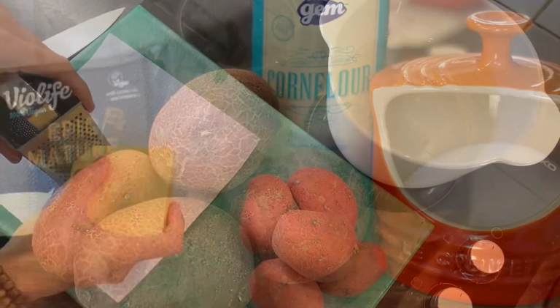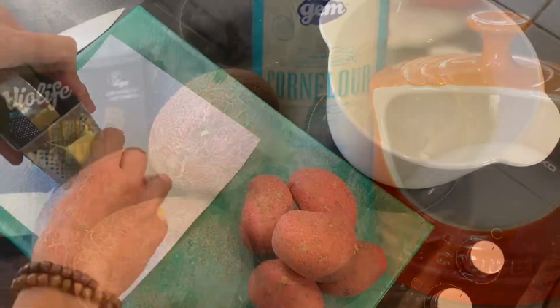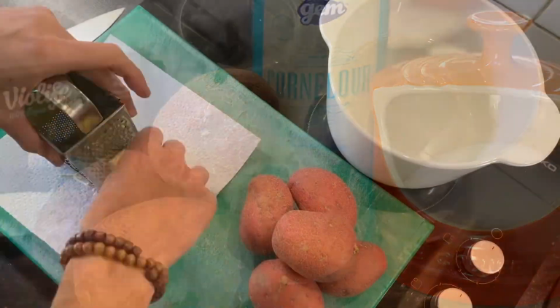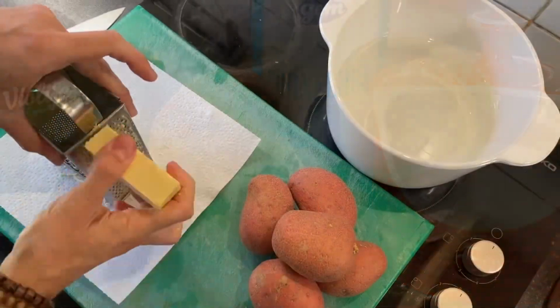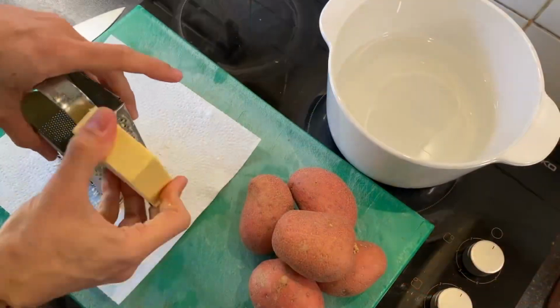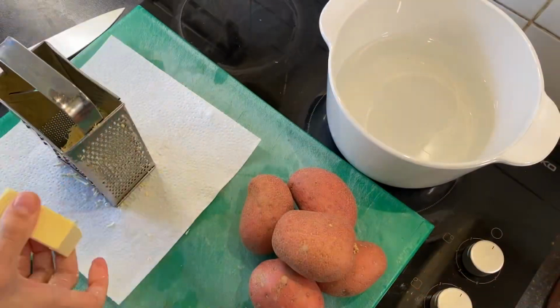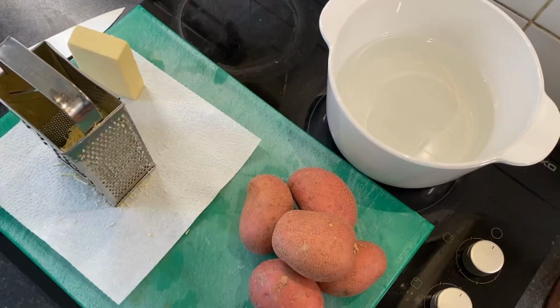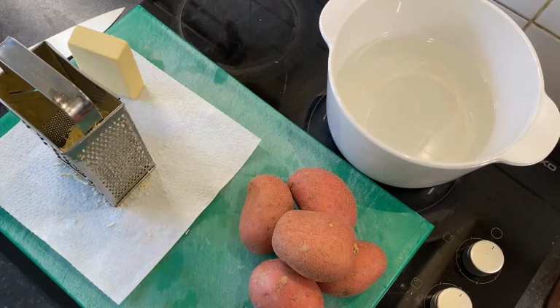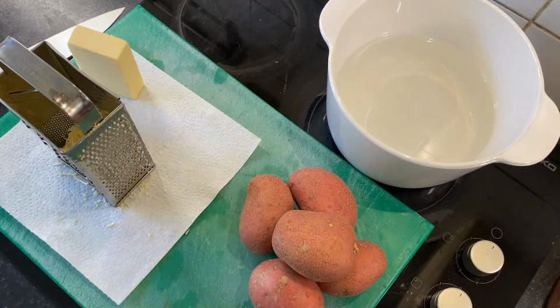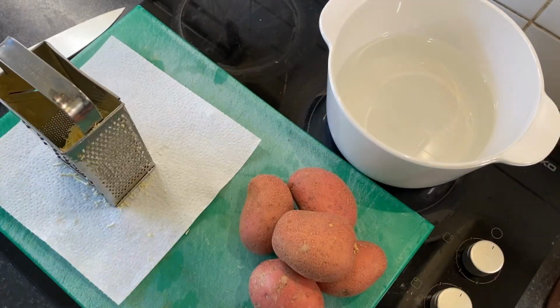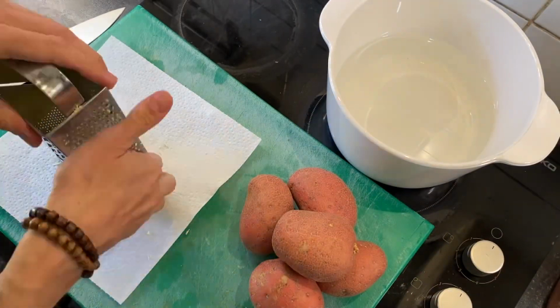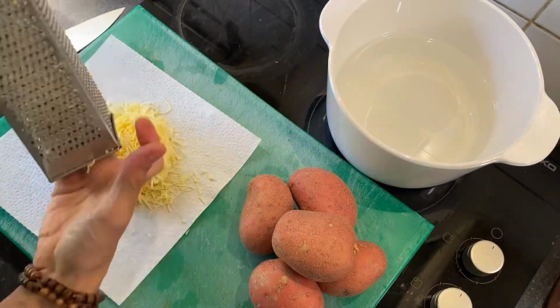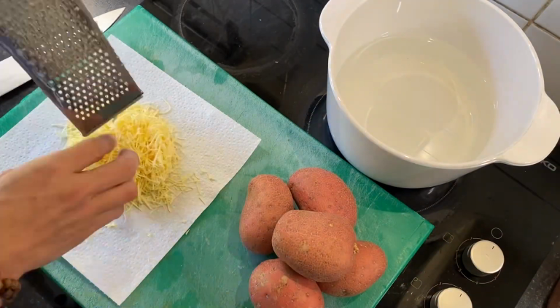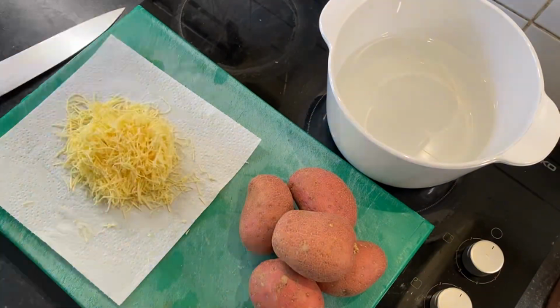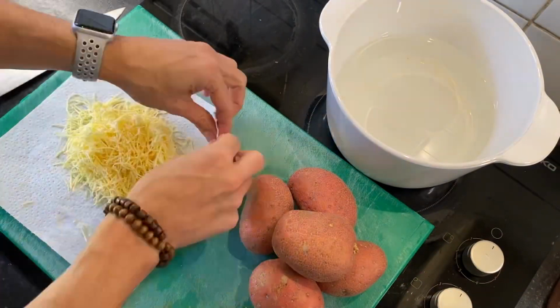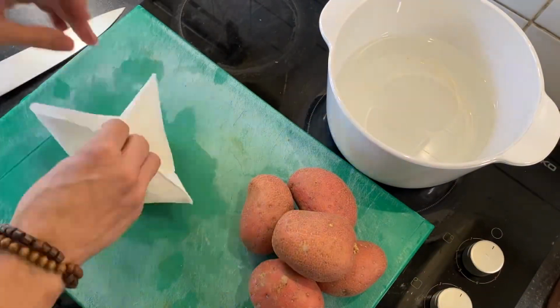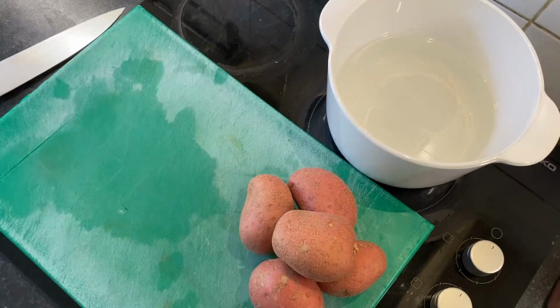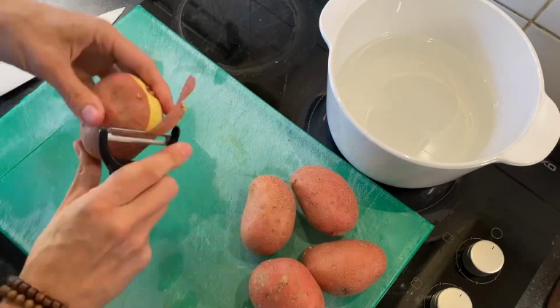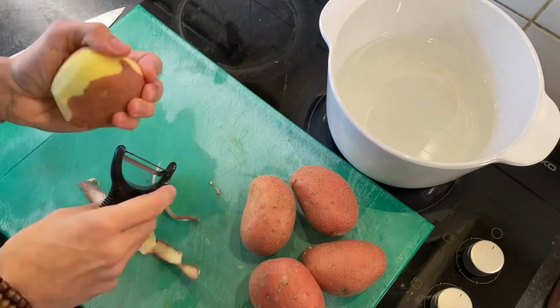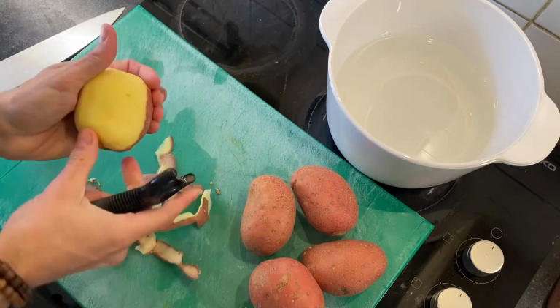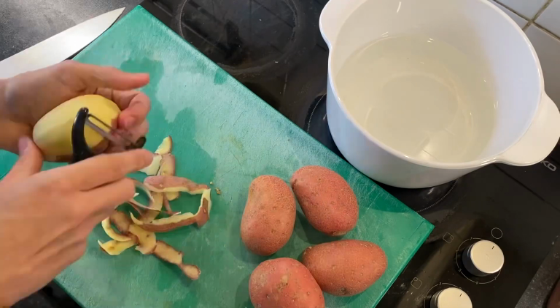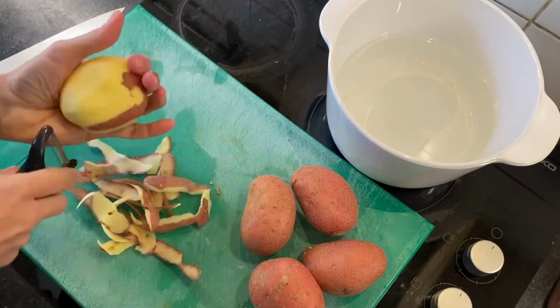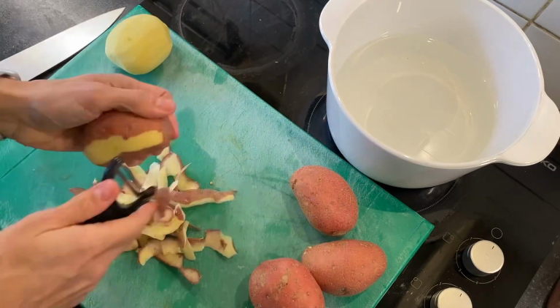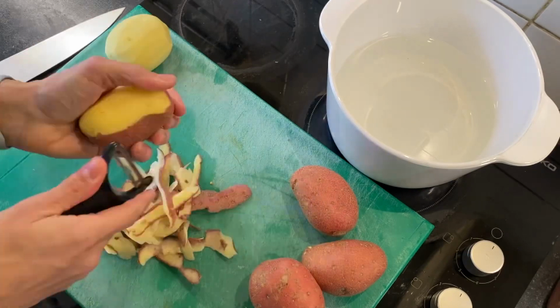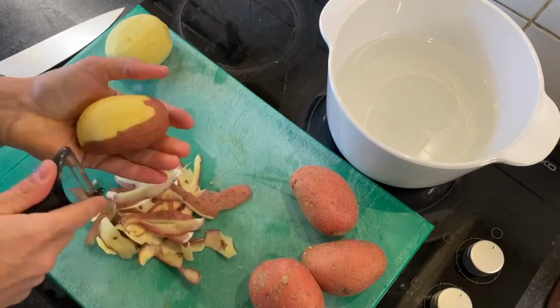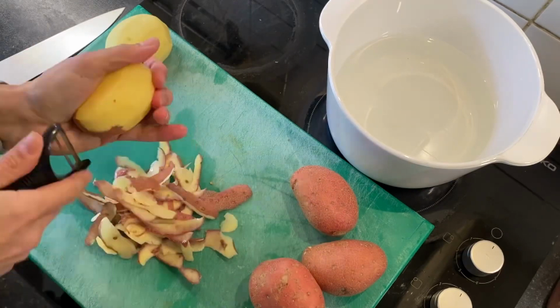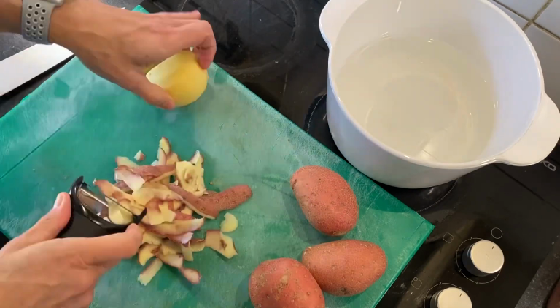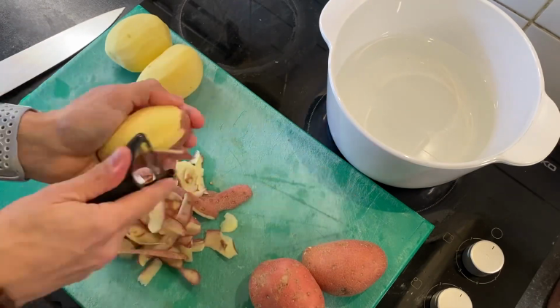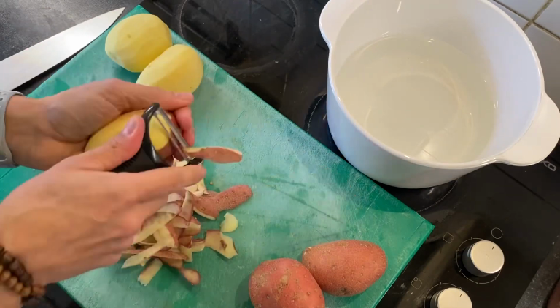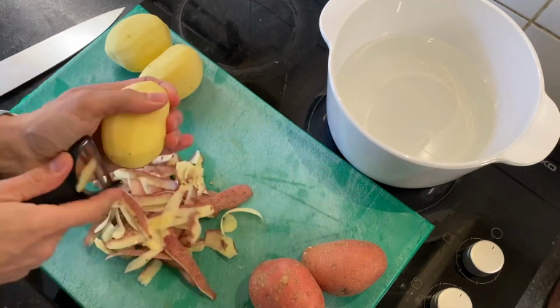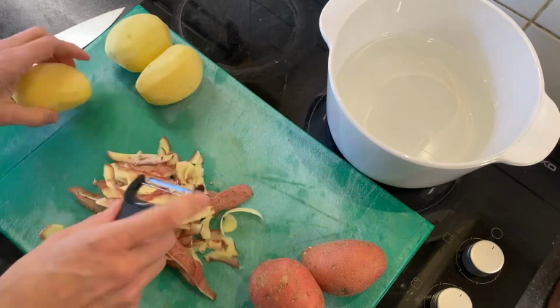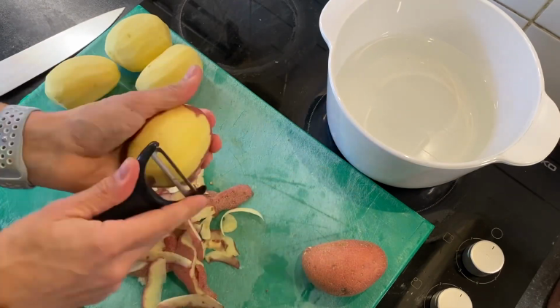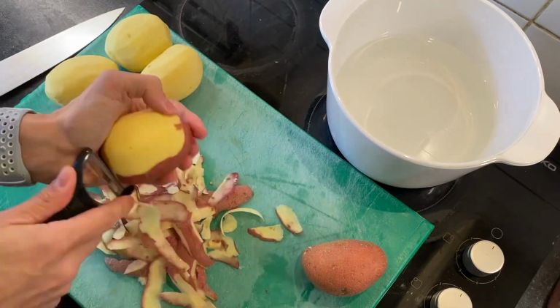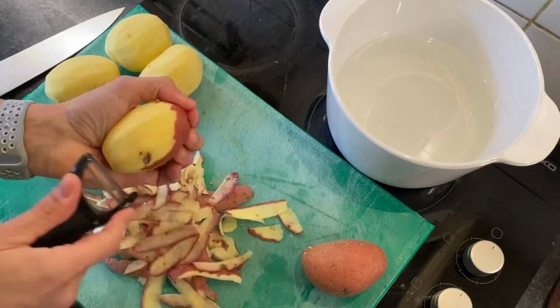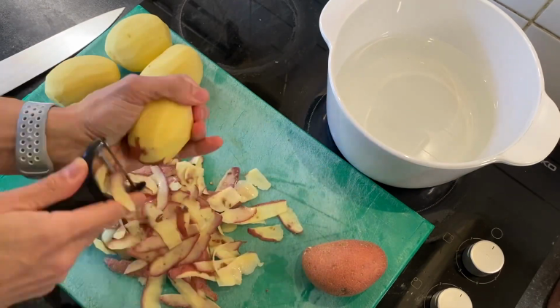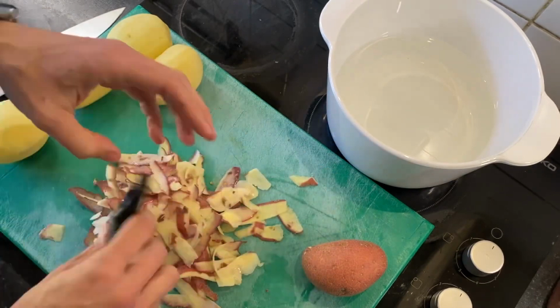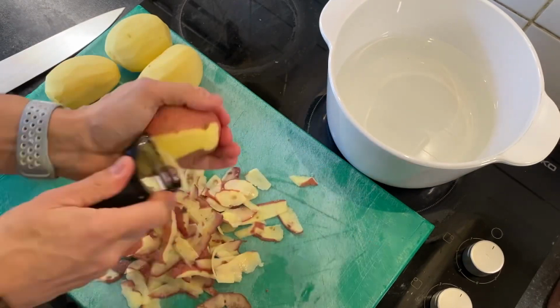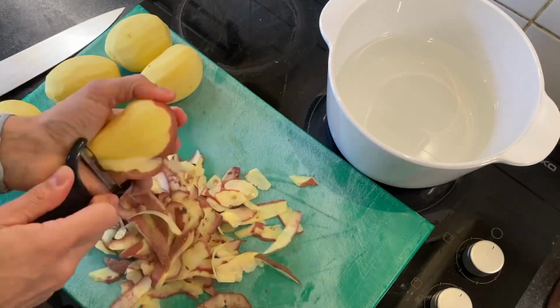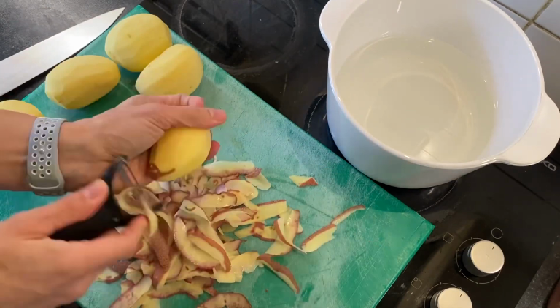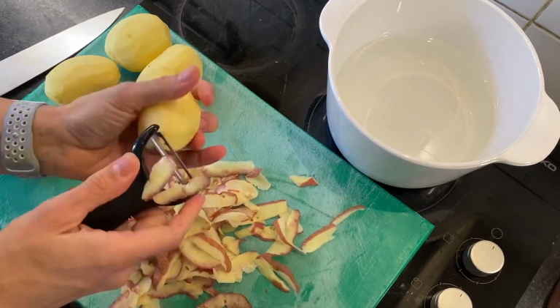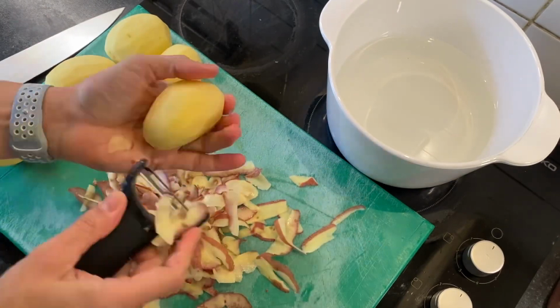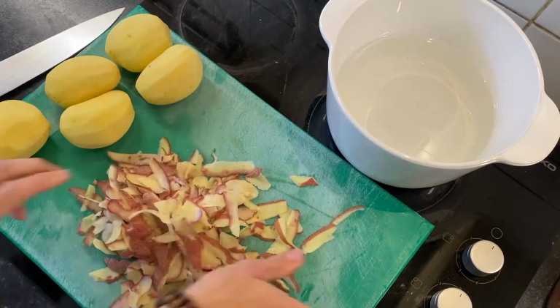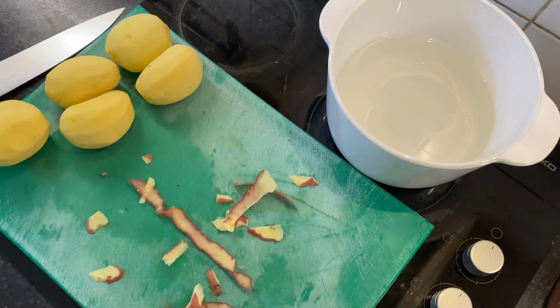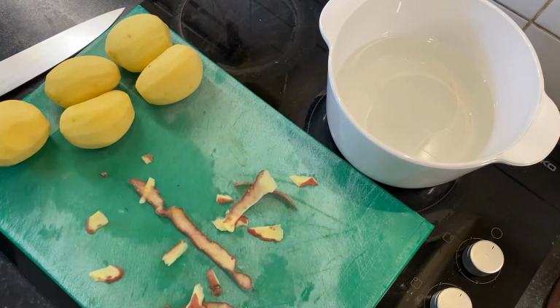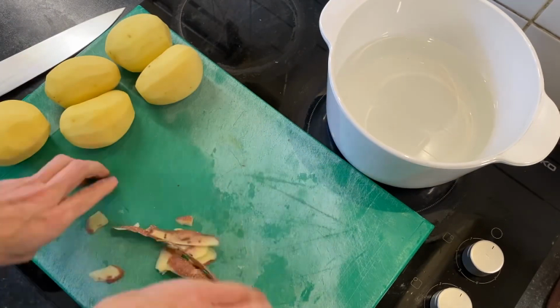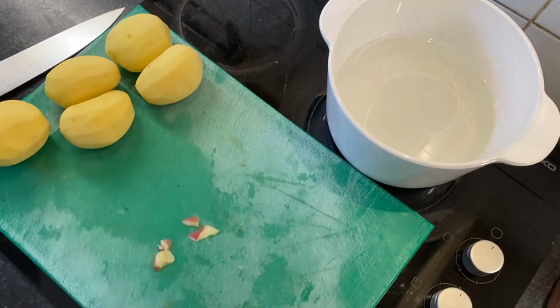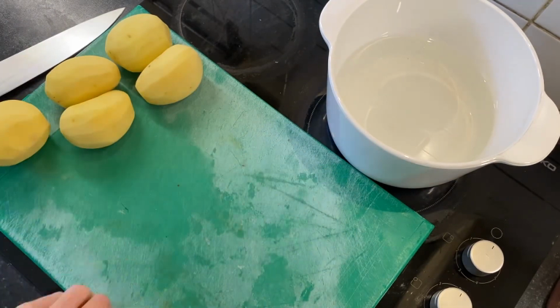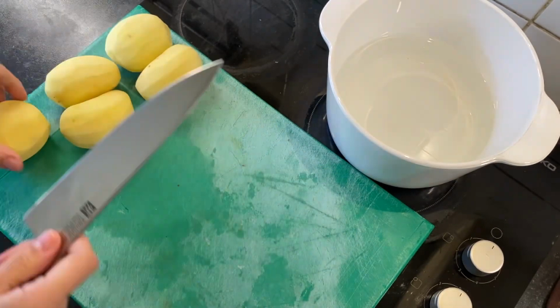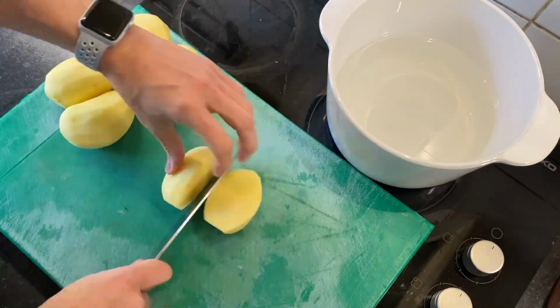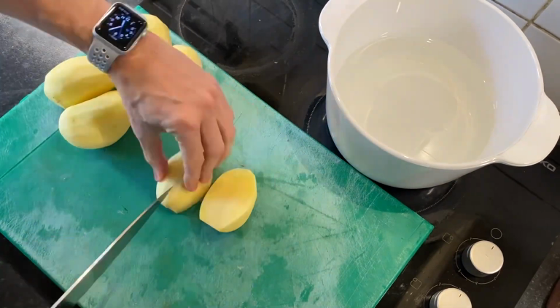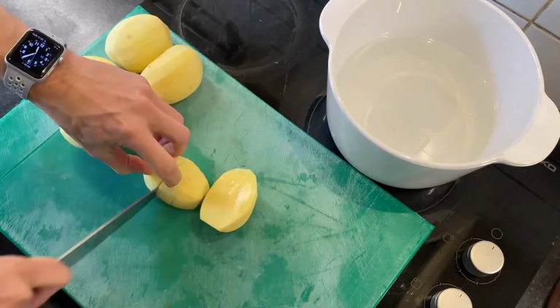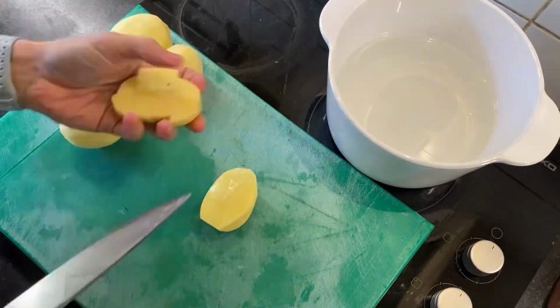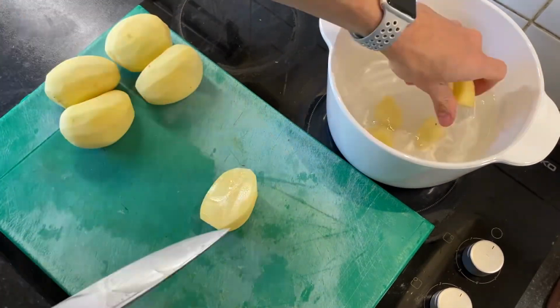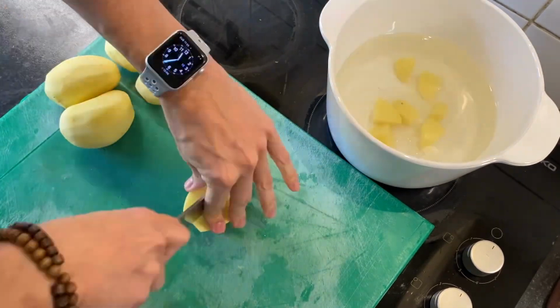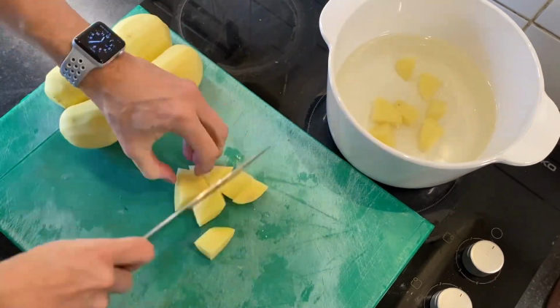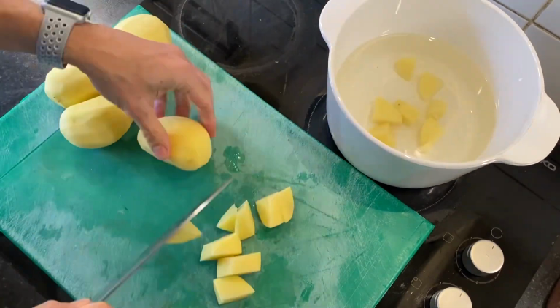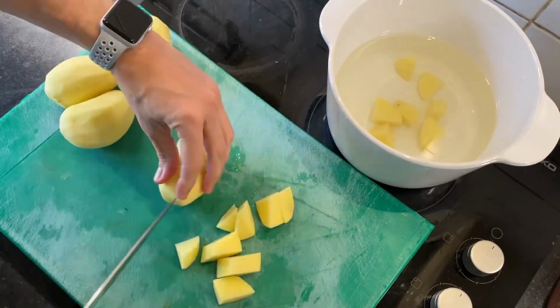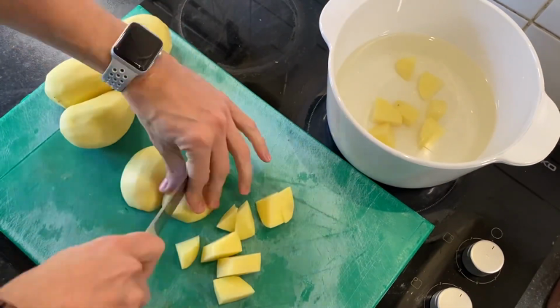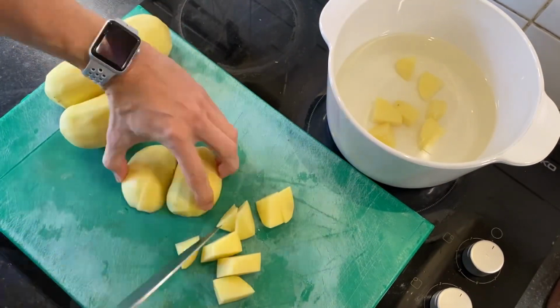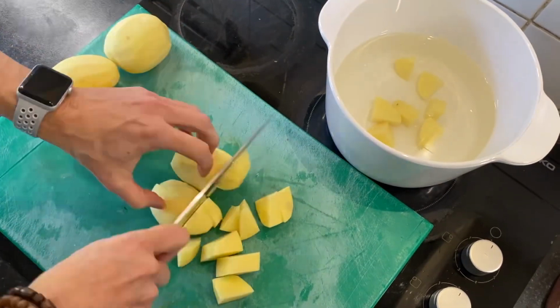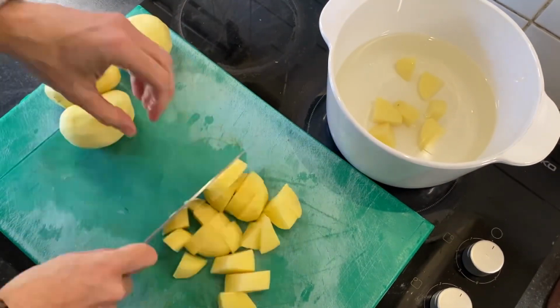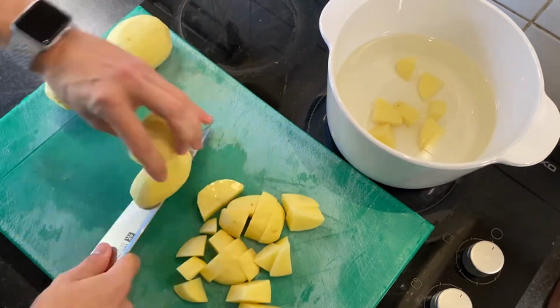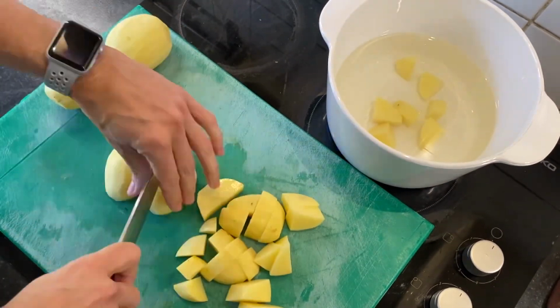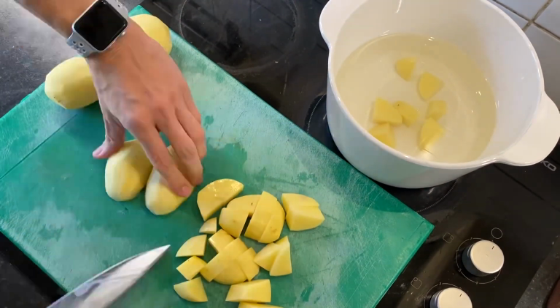The first step is to shred your cheese. I'm using a plant-based cheese, but you can use whatever you want. I recommend mozzarella.